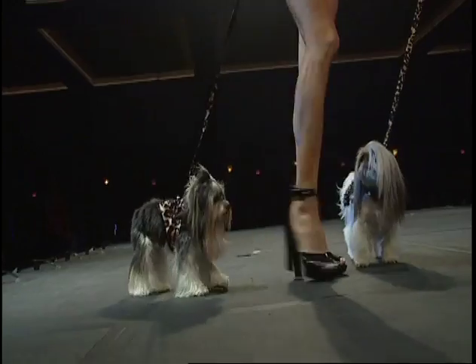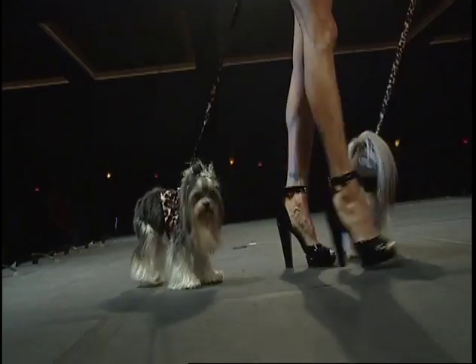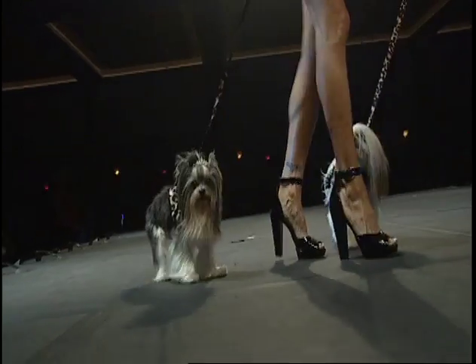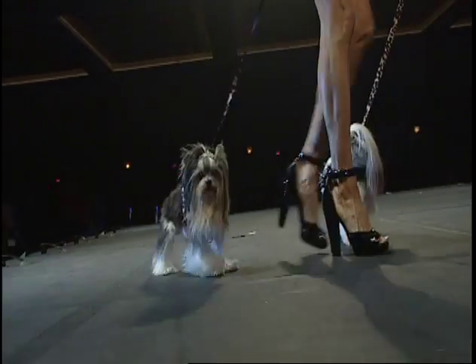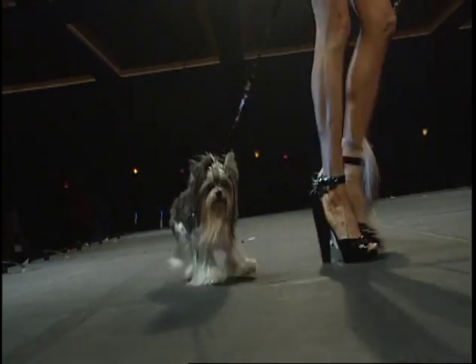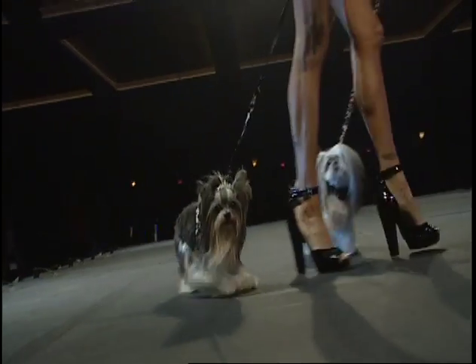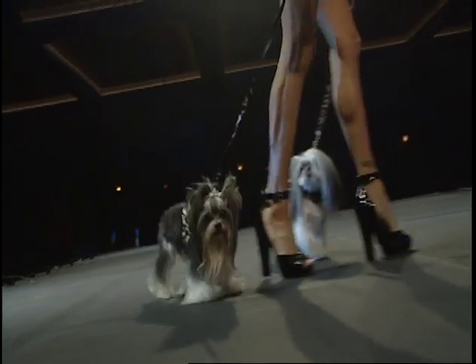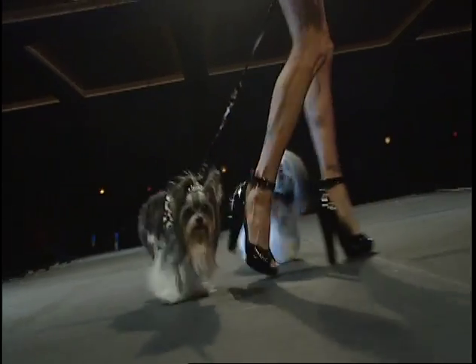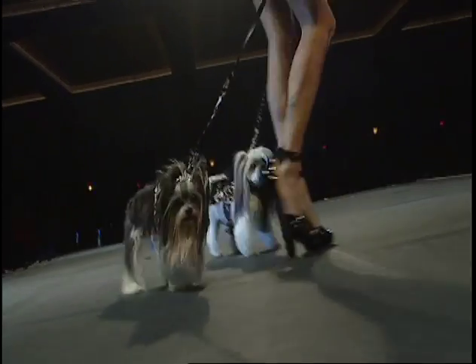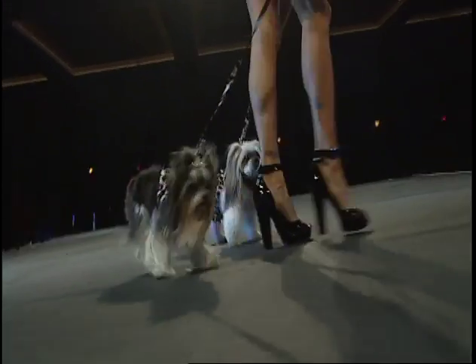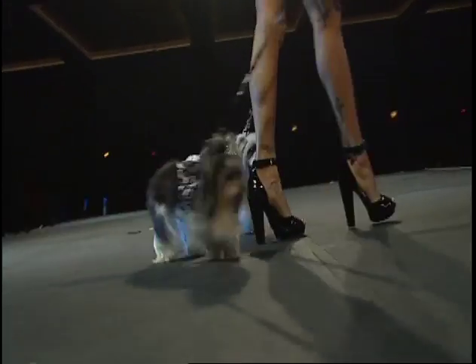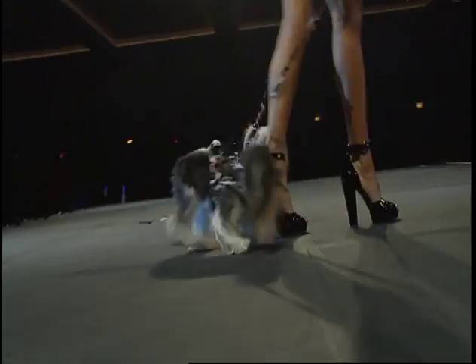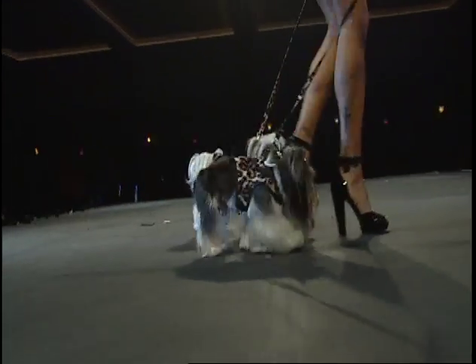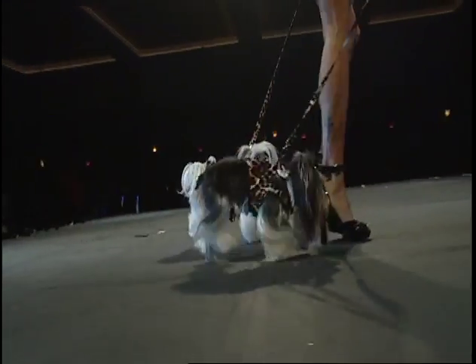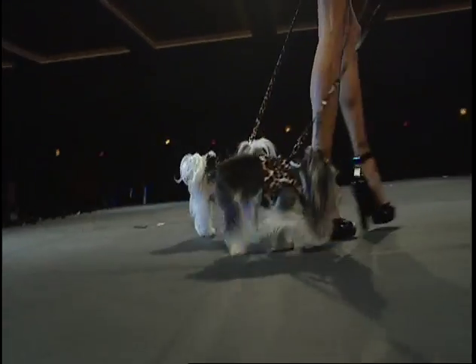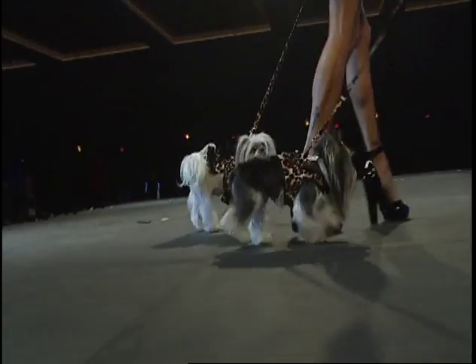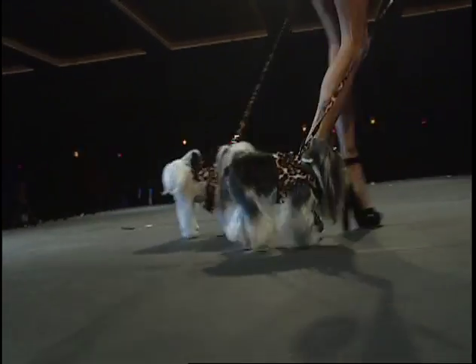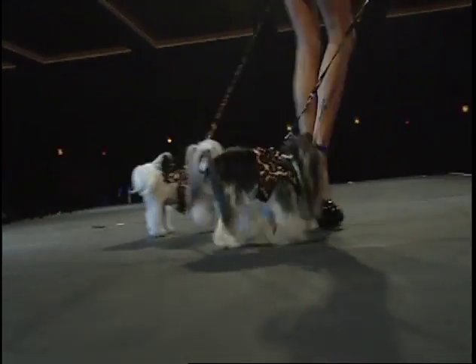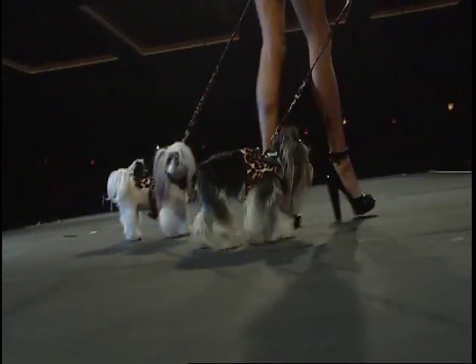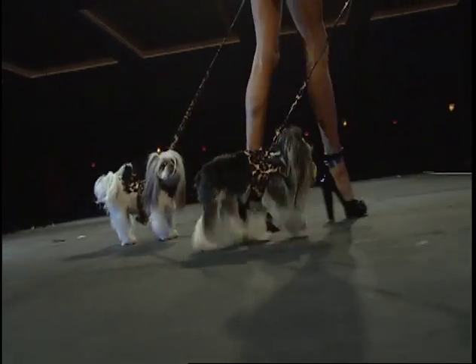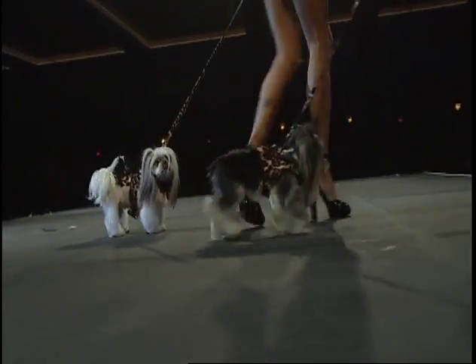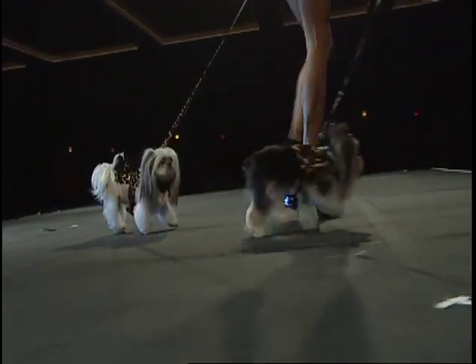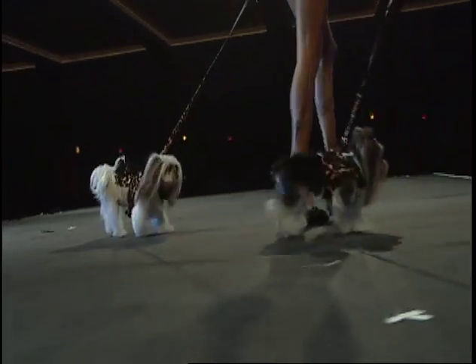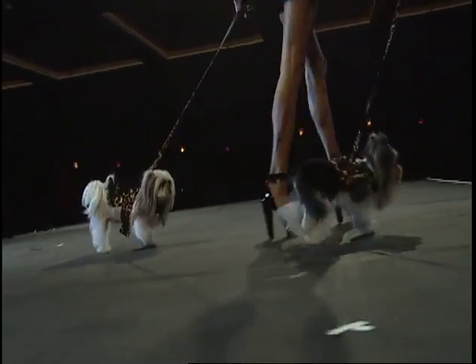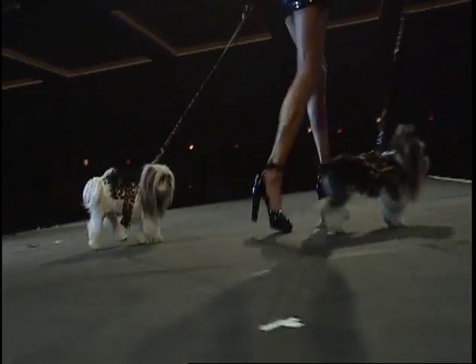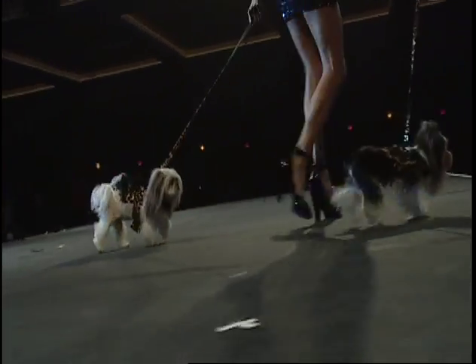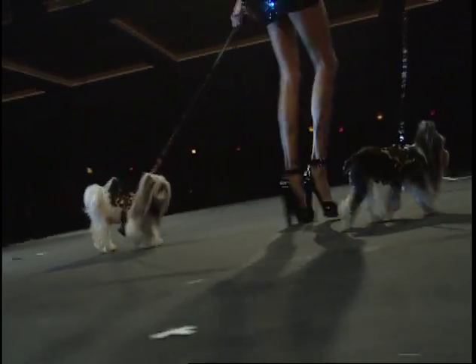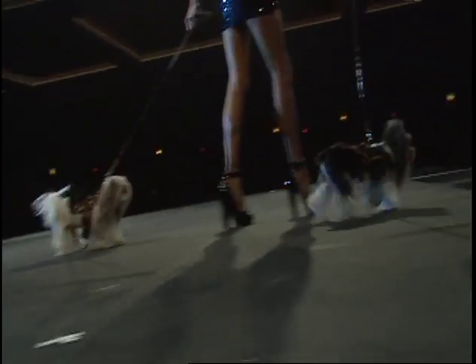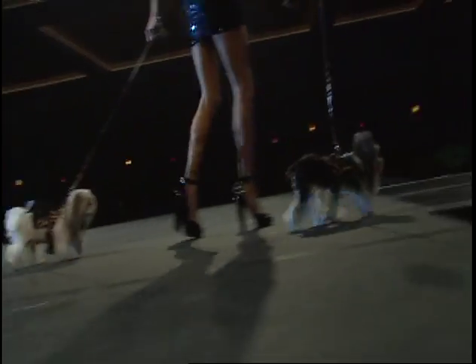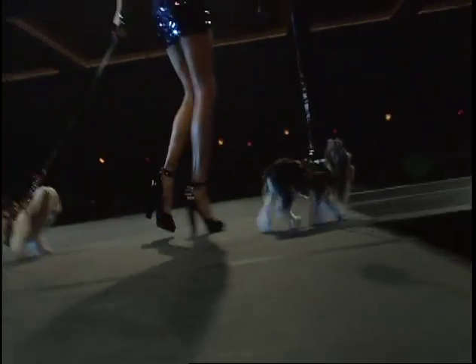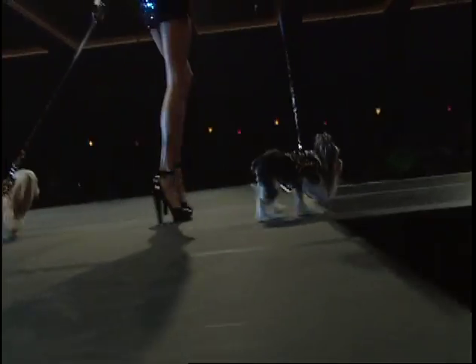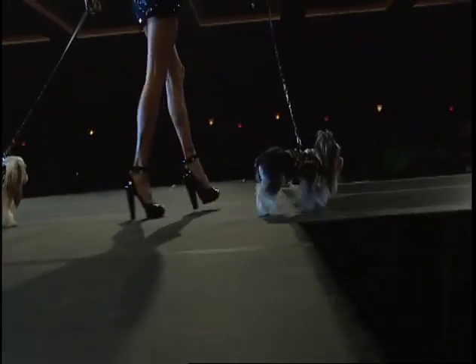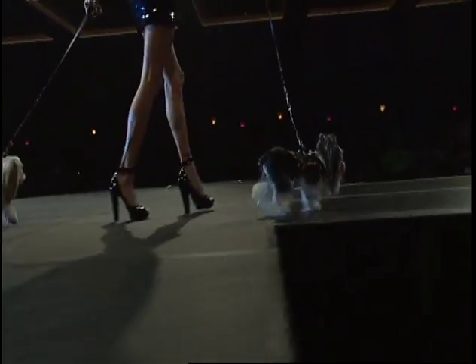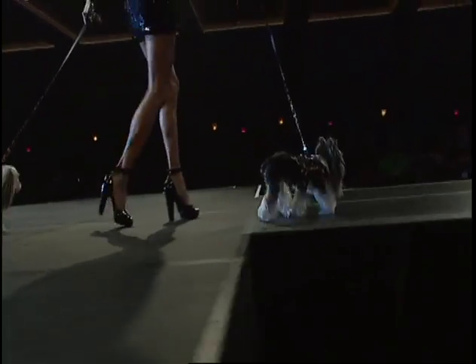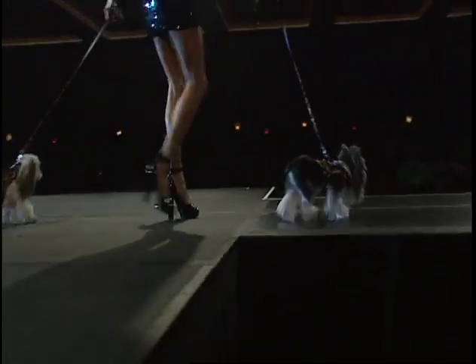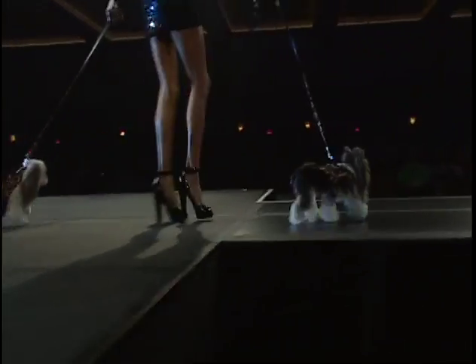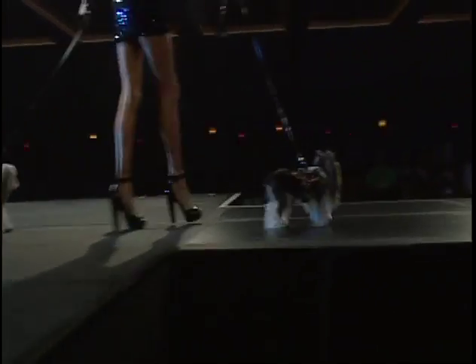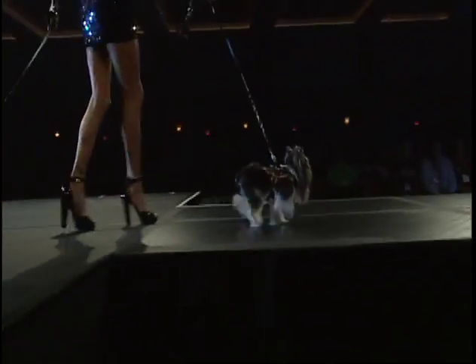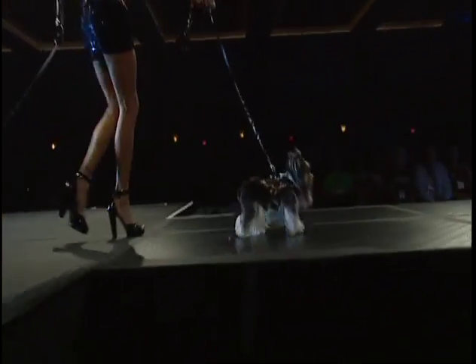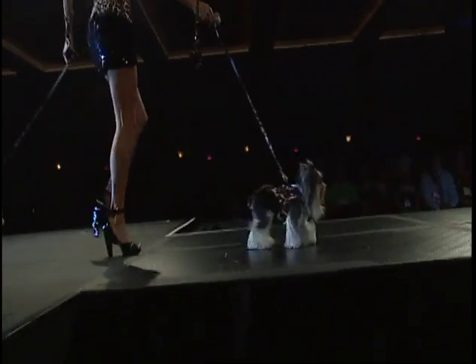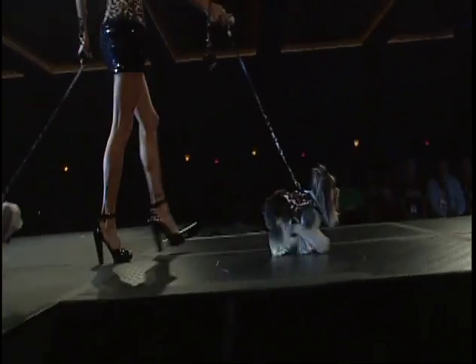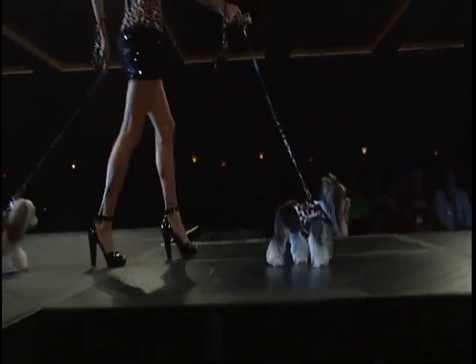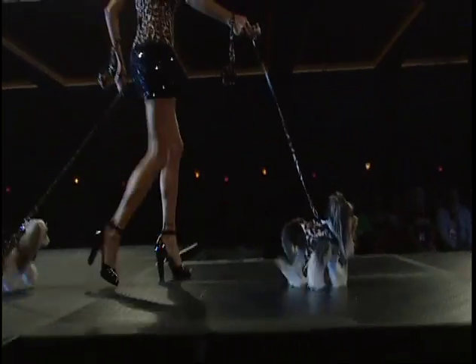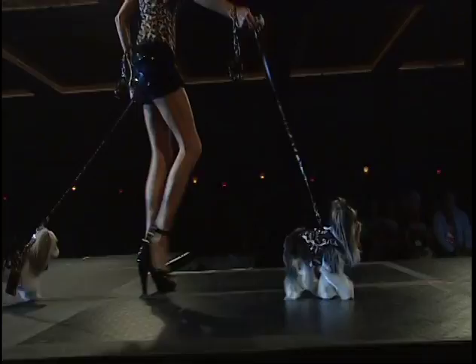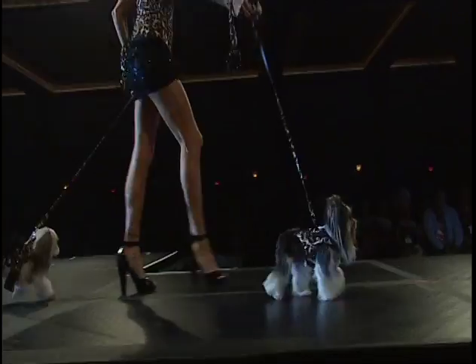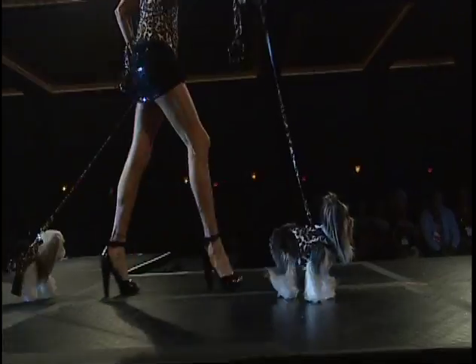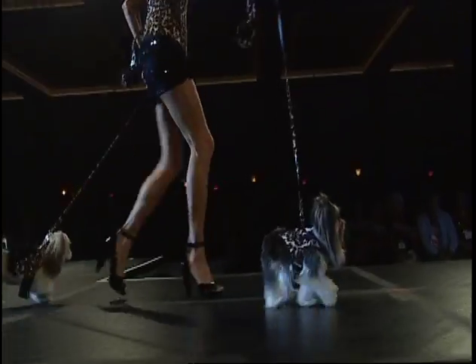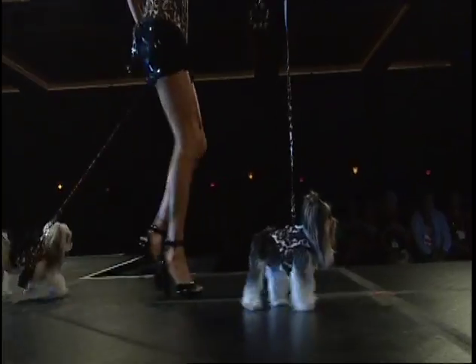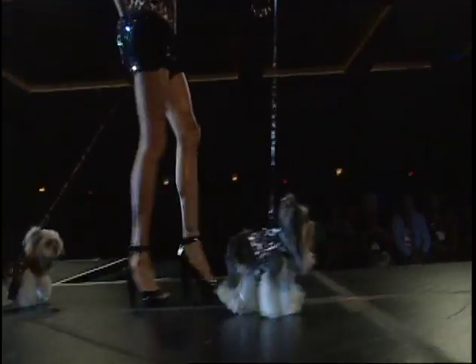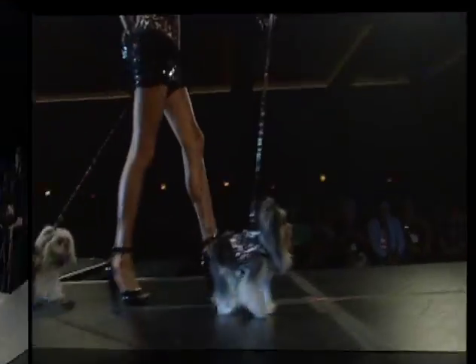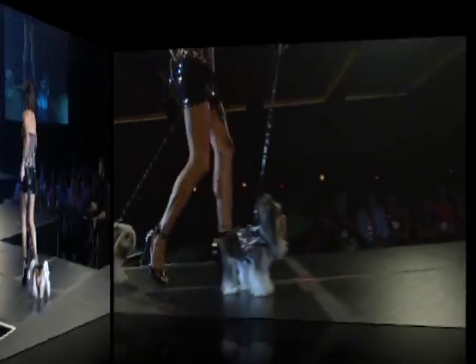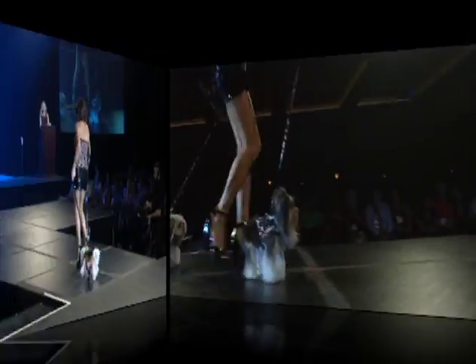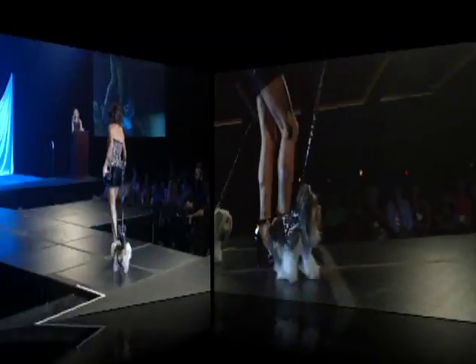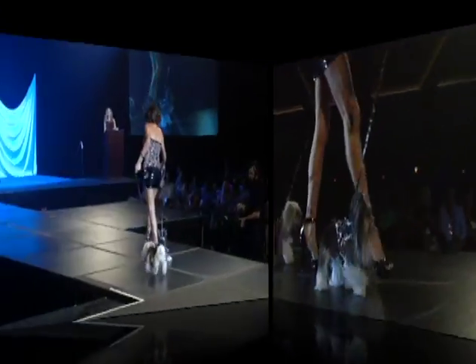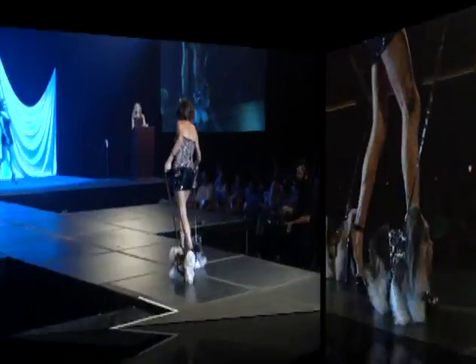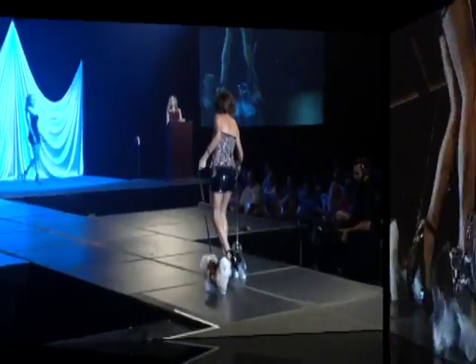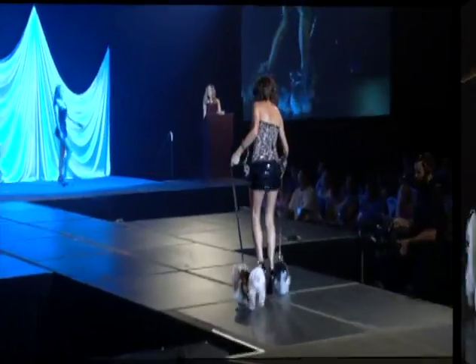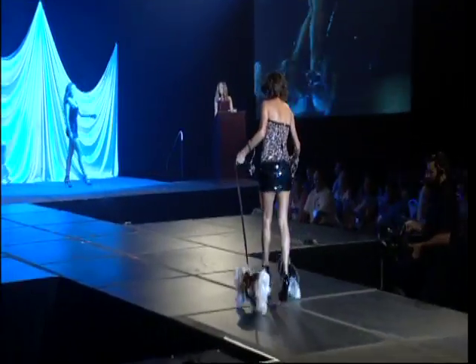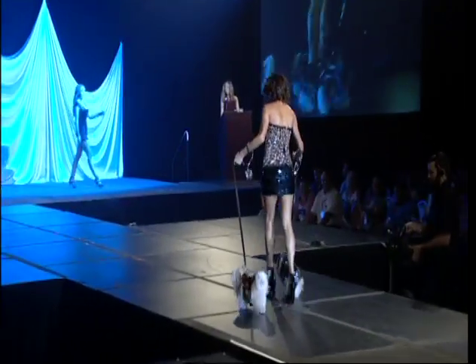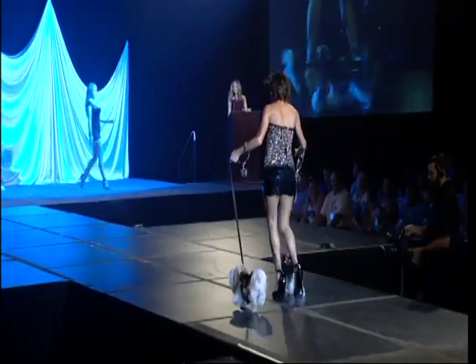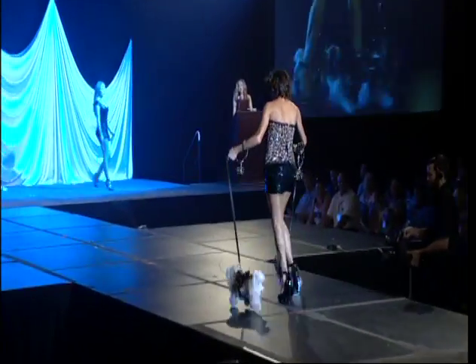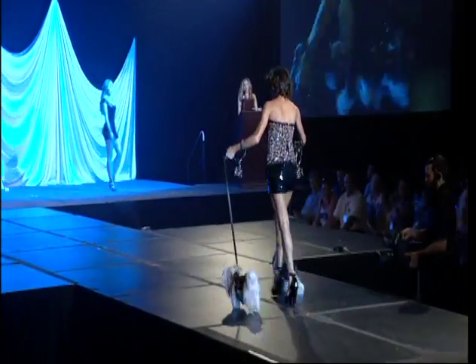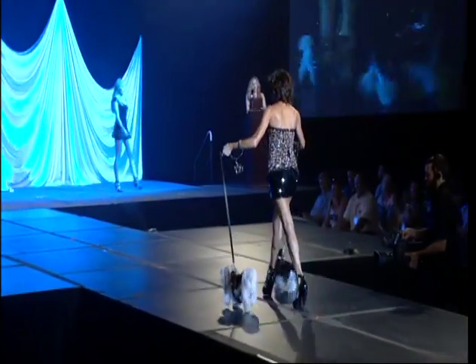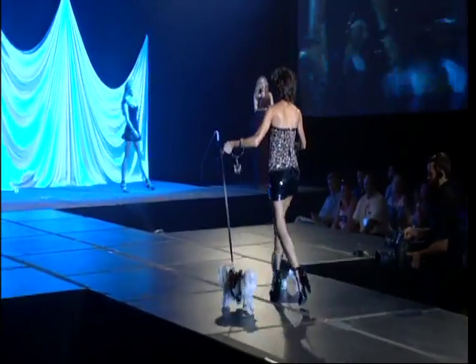Thank you, four-legged models. I think they're doing an excellent job on that runway.